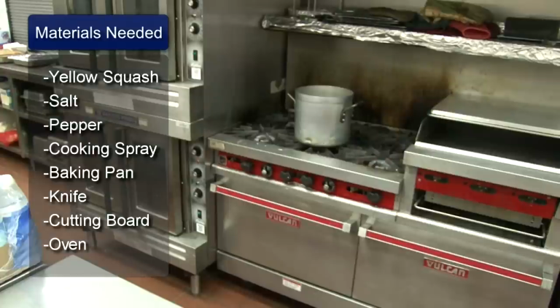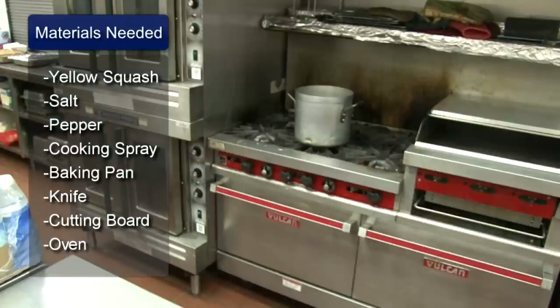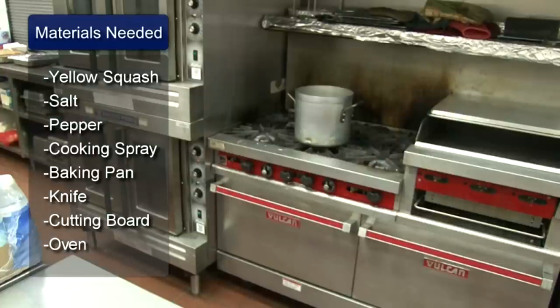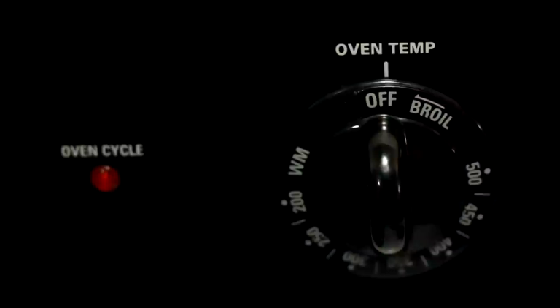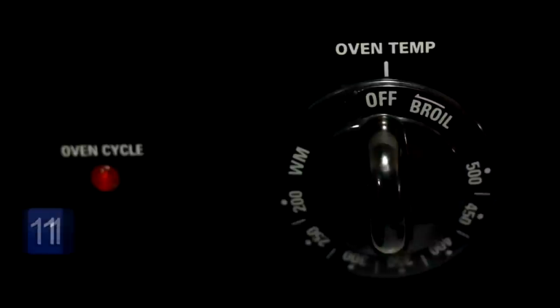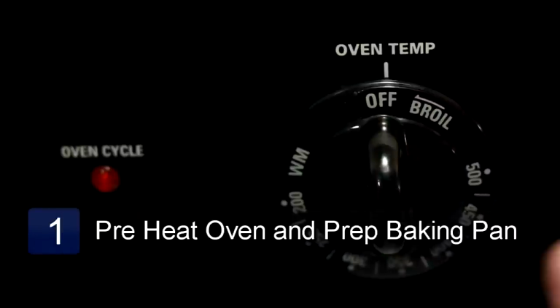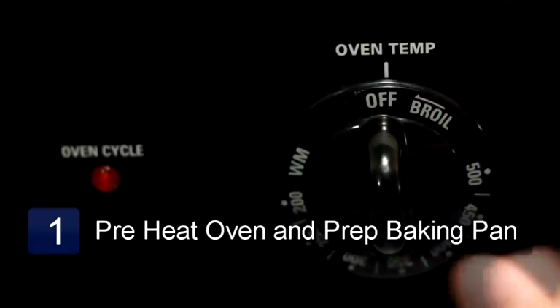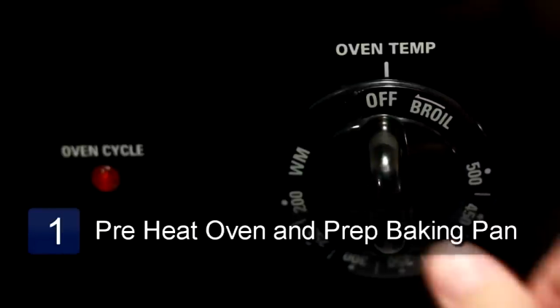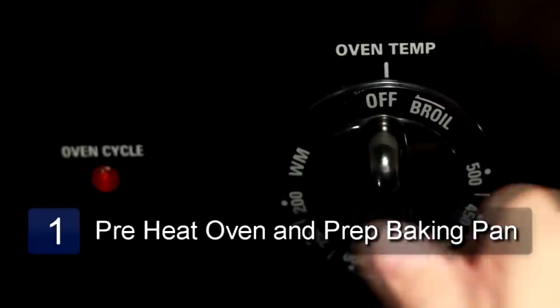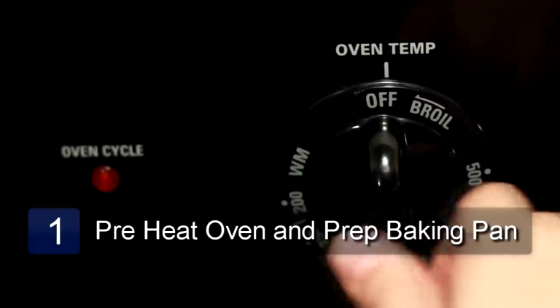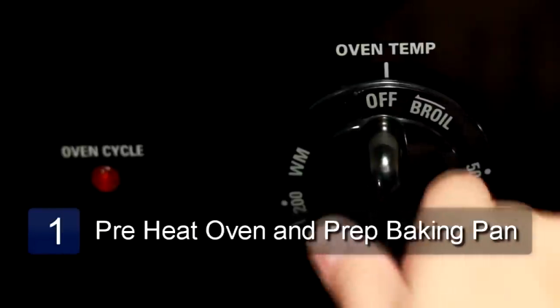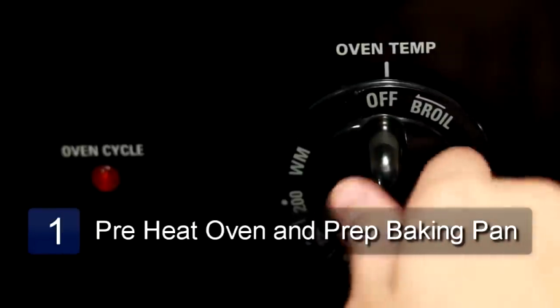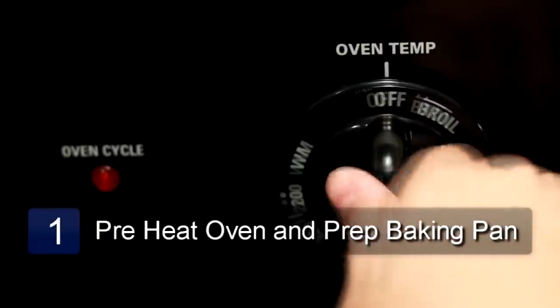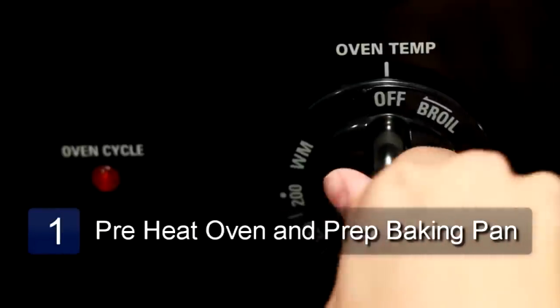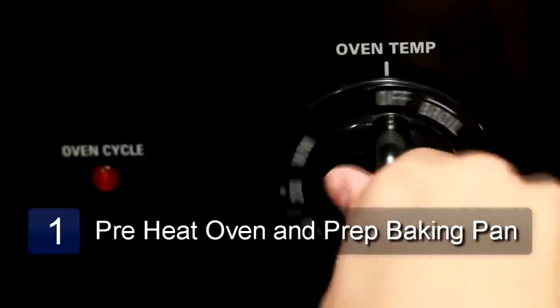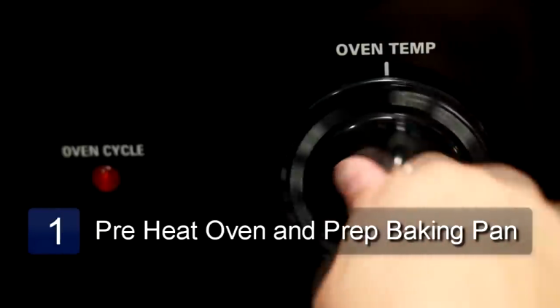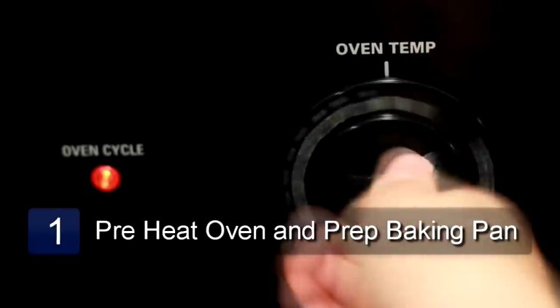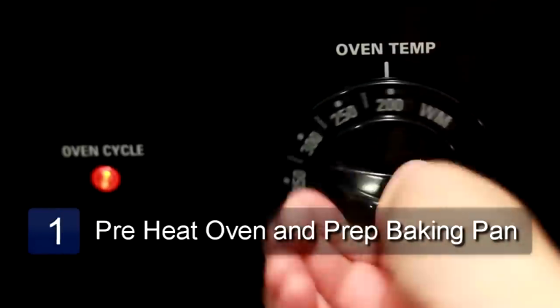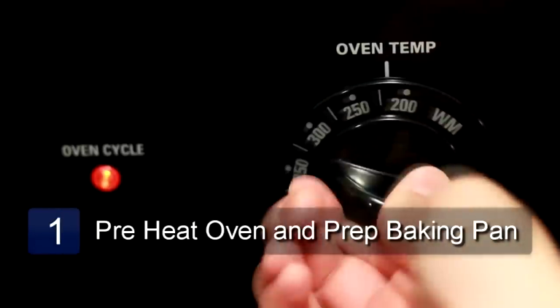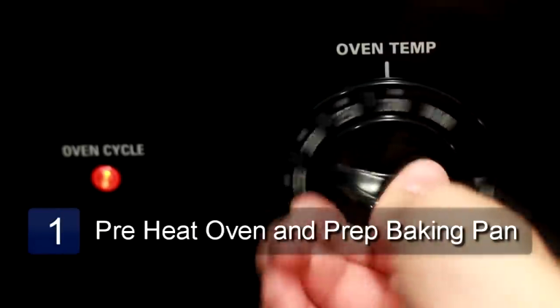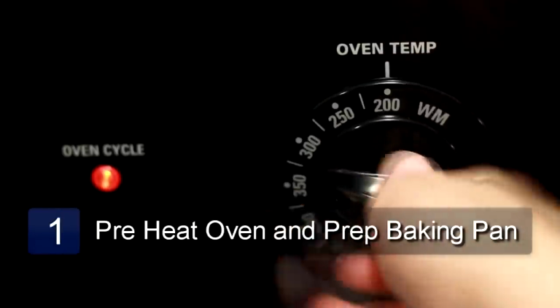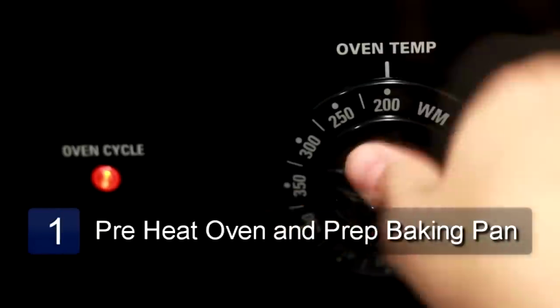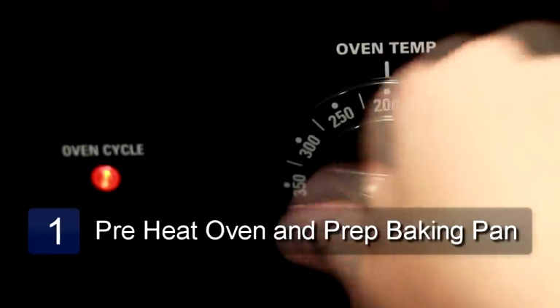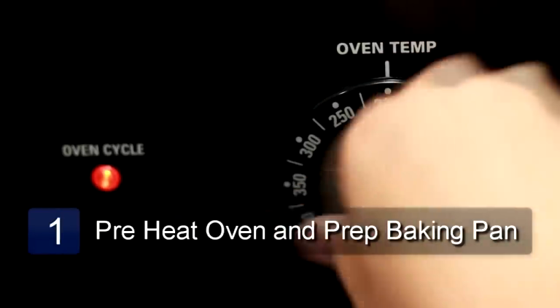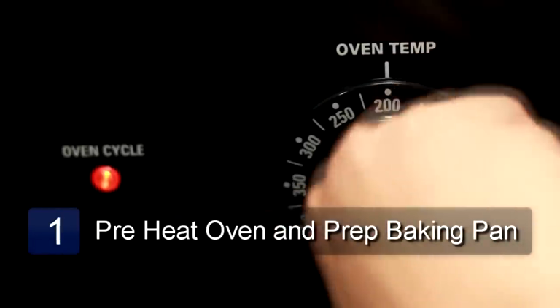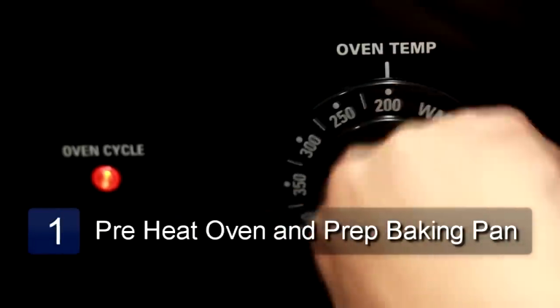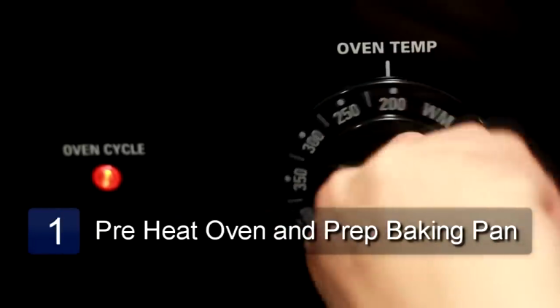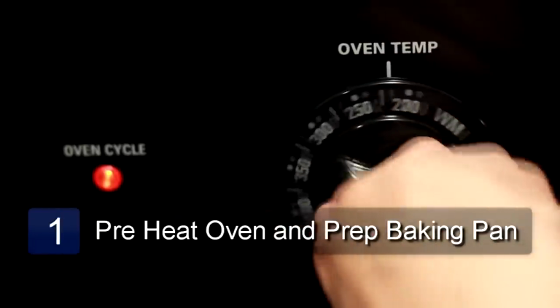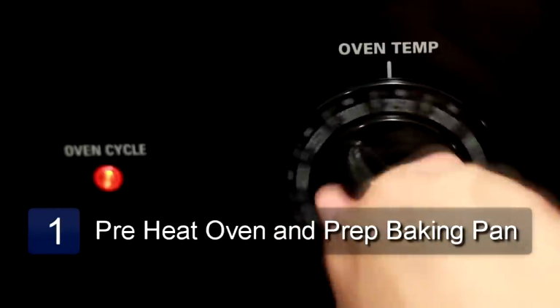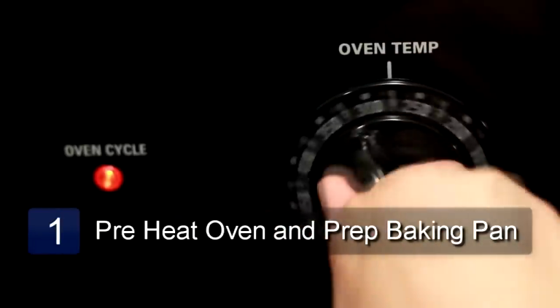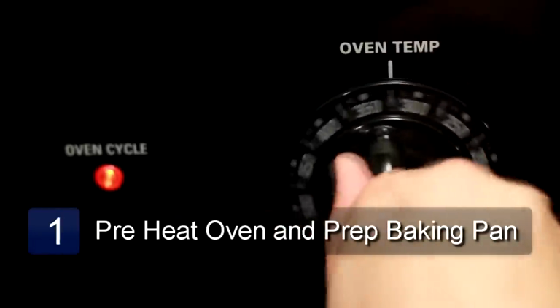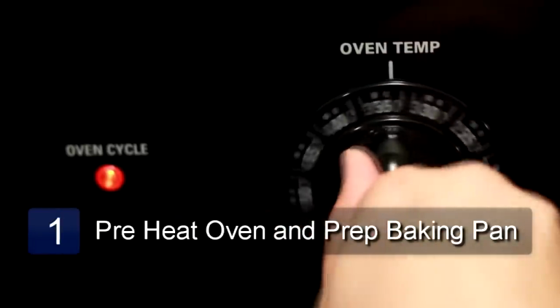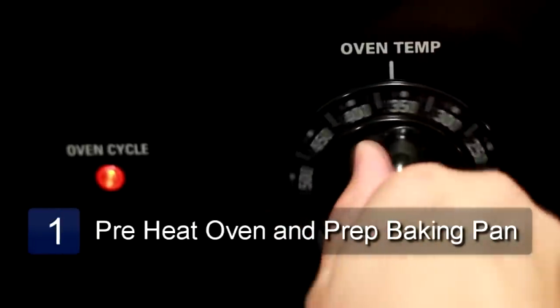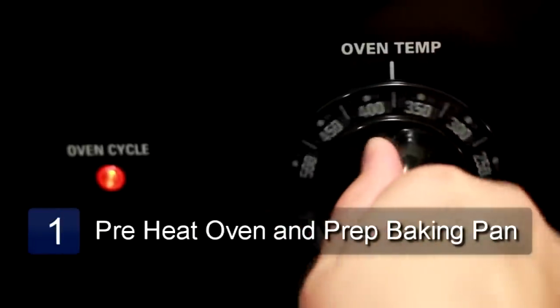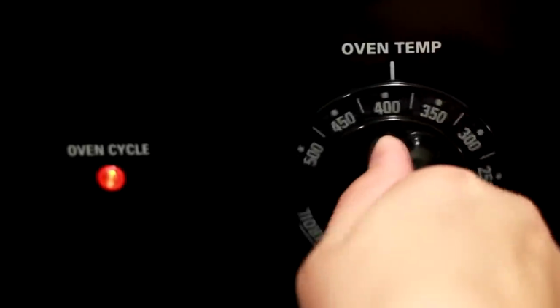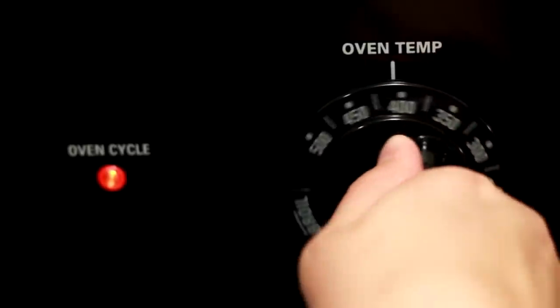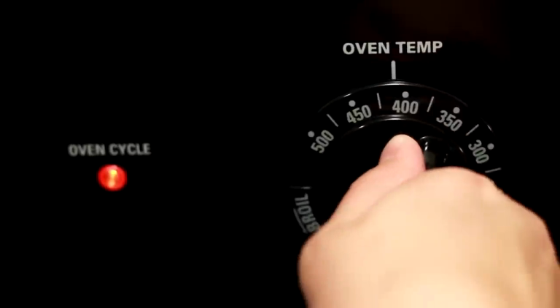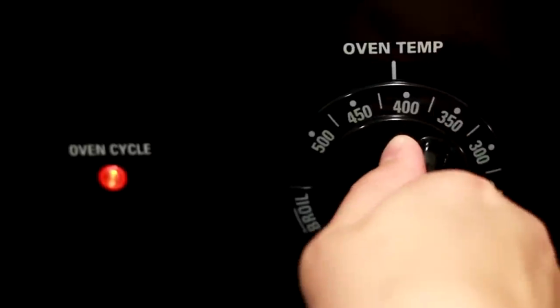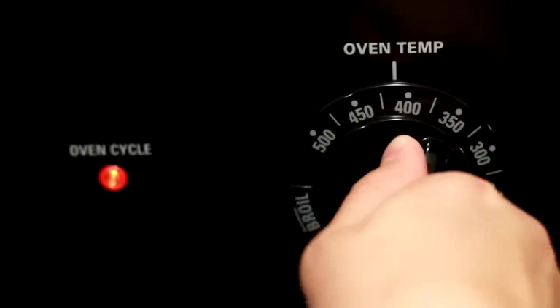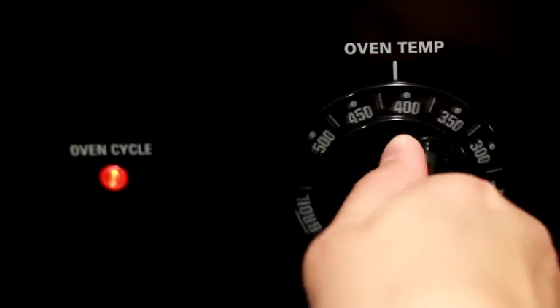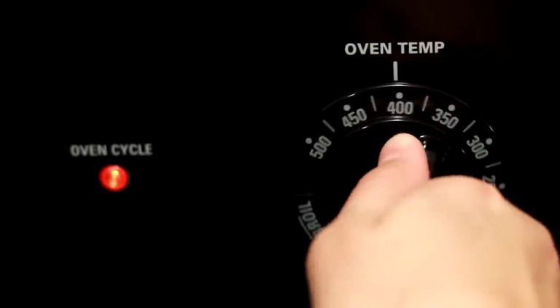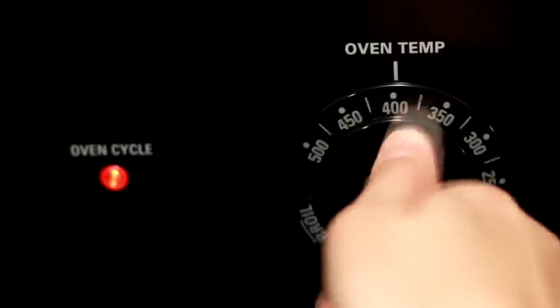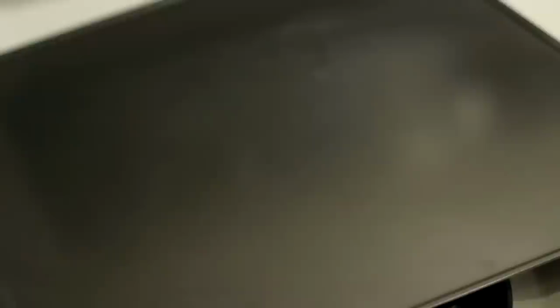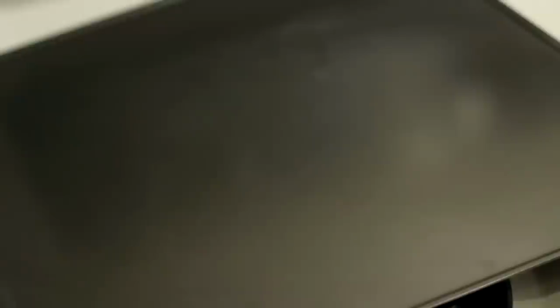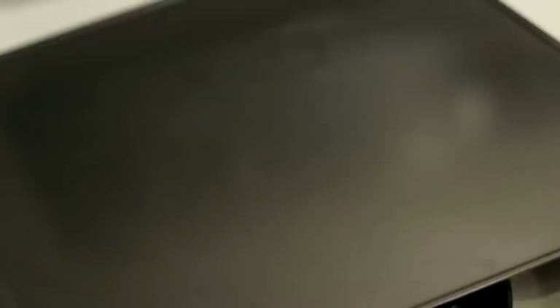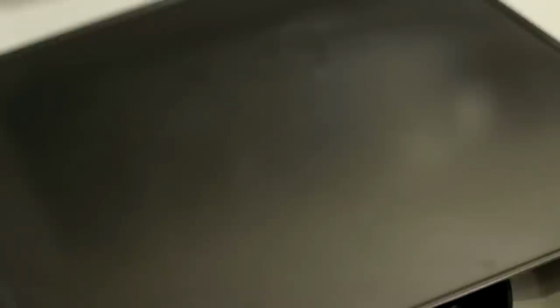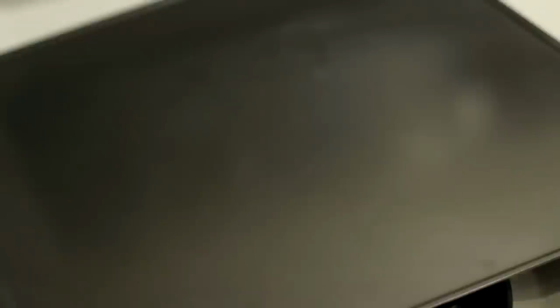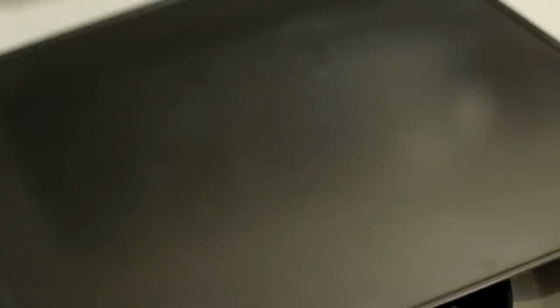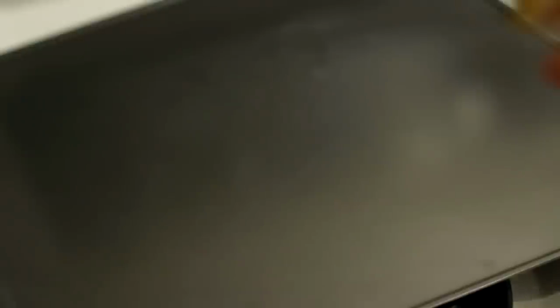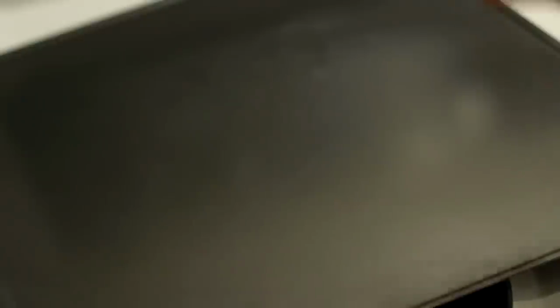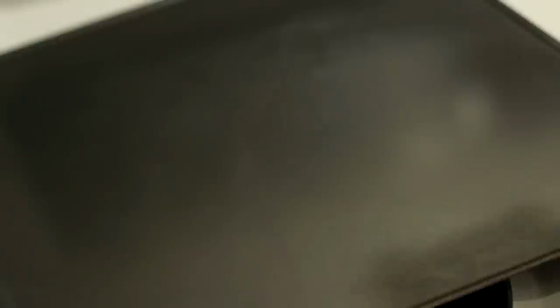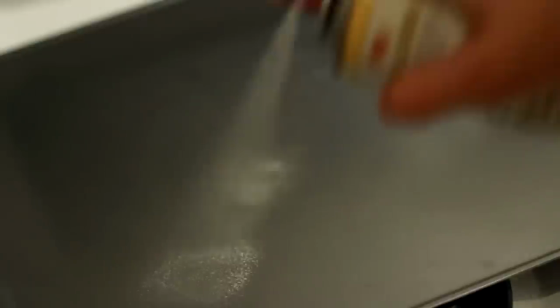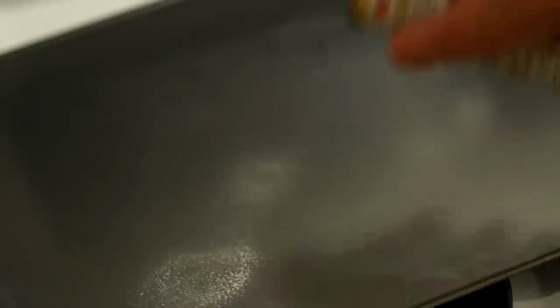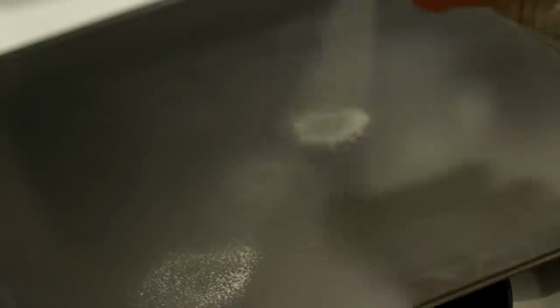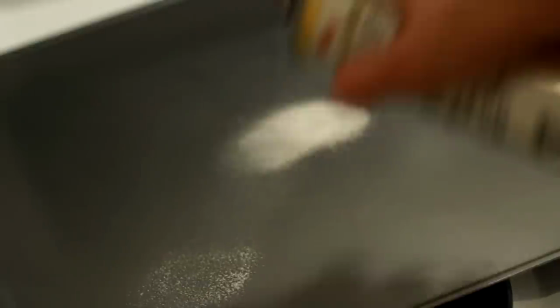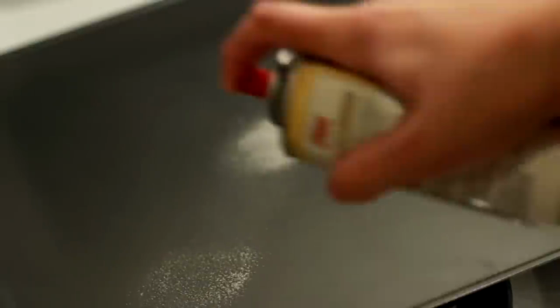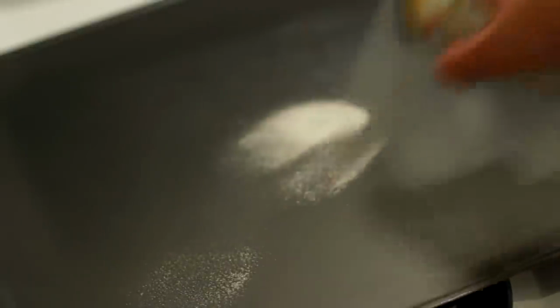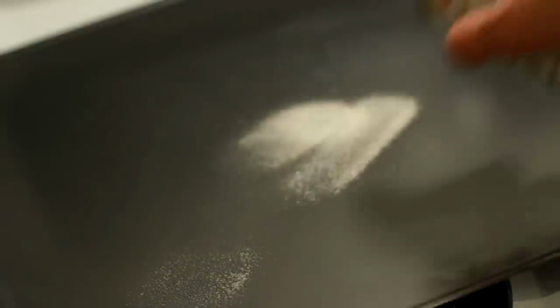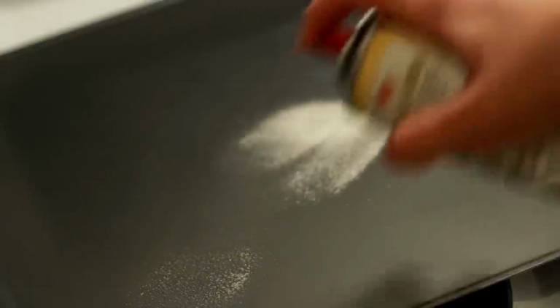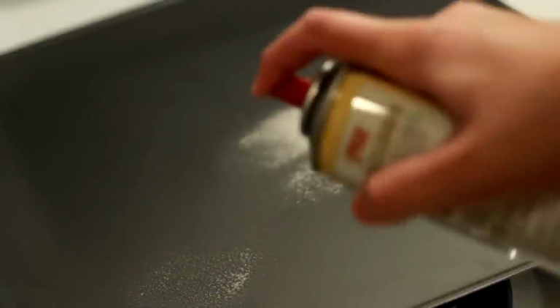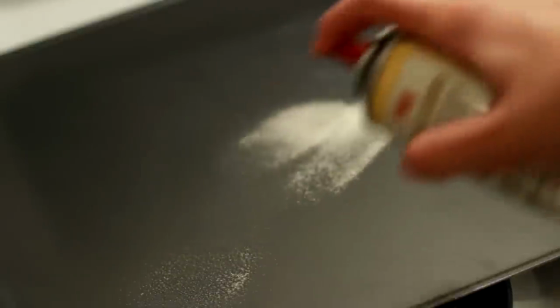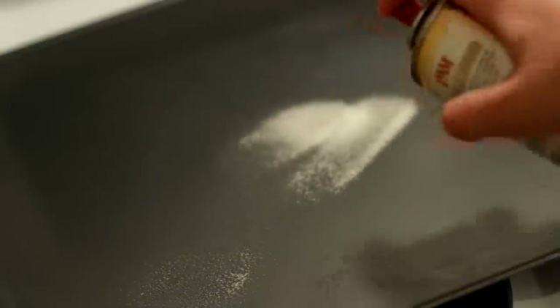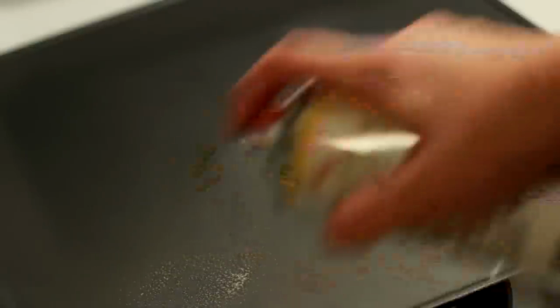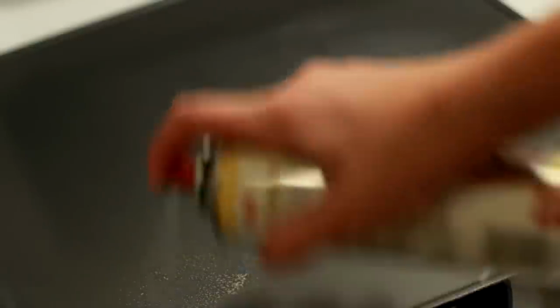The first step is to preheat the oven to 425 degrees. Next, spray a baking pan with cooking spray.